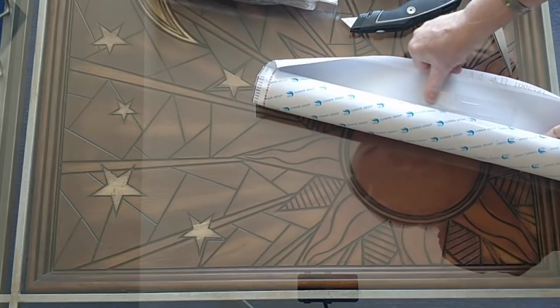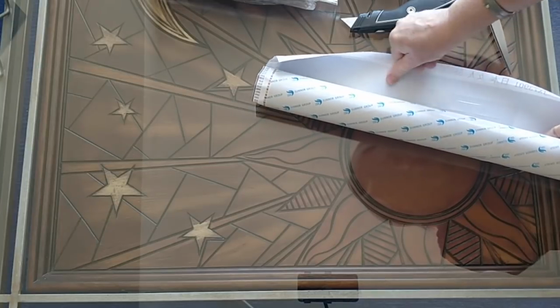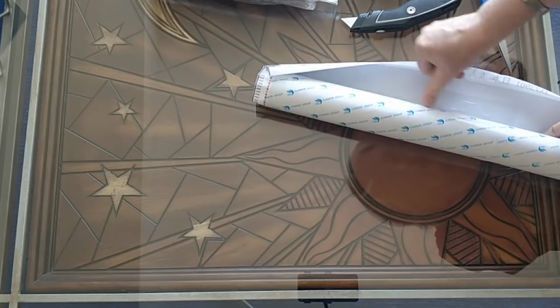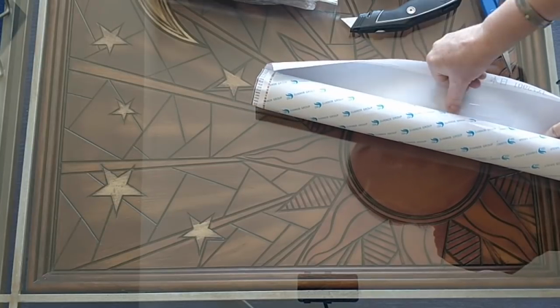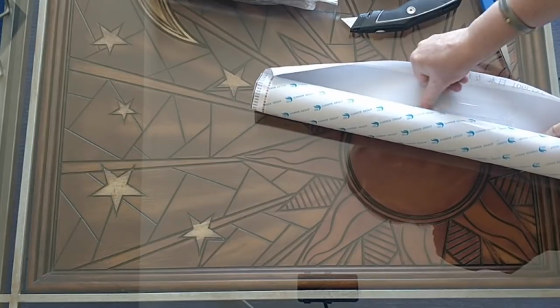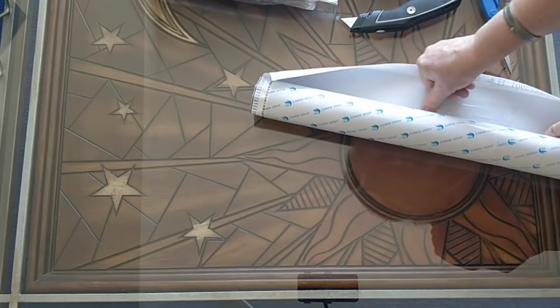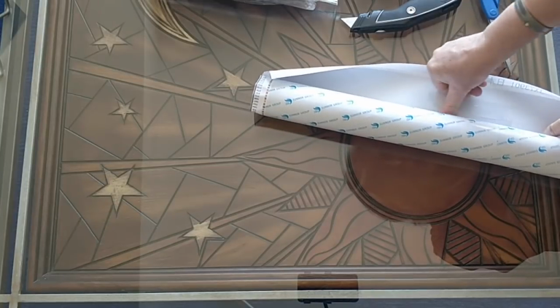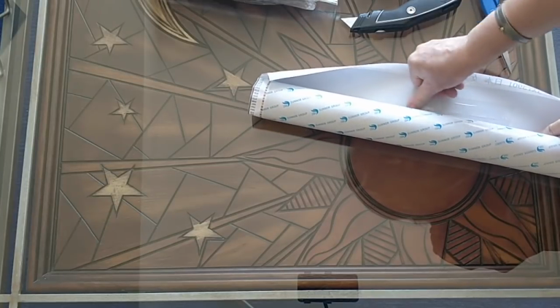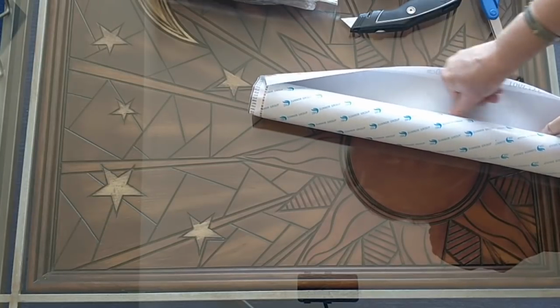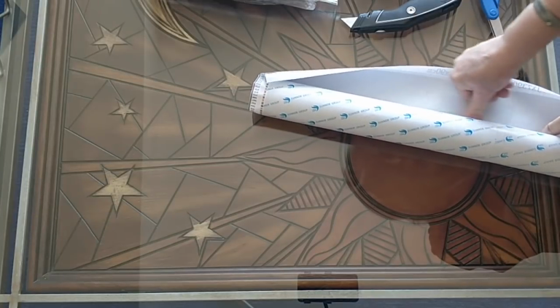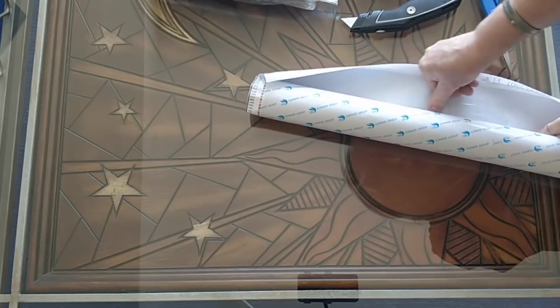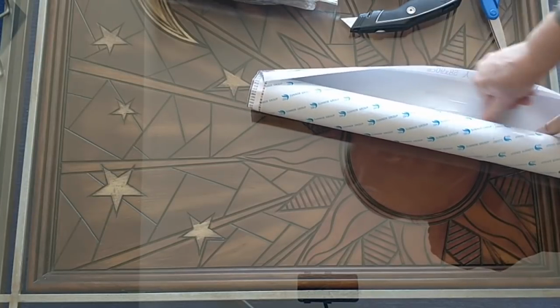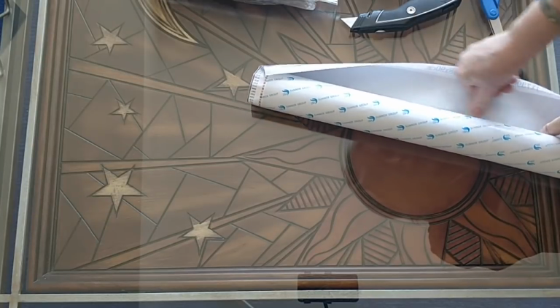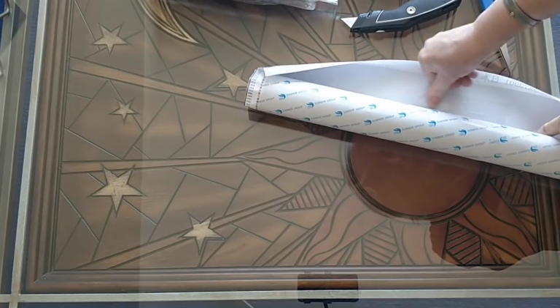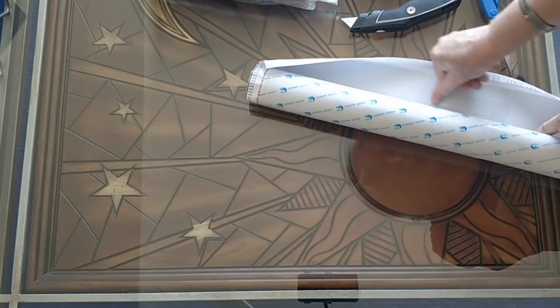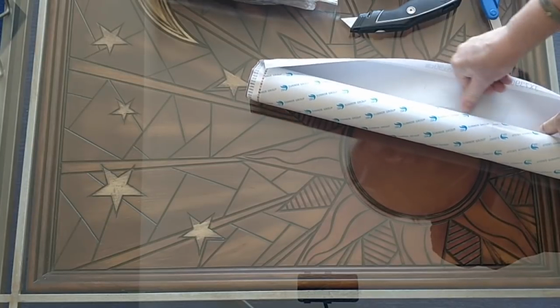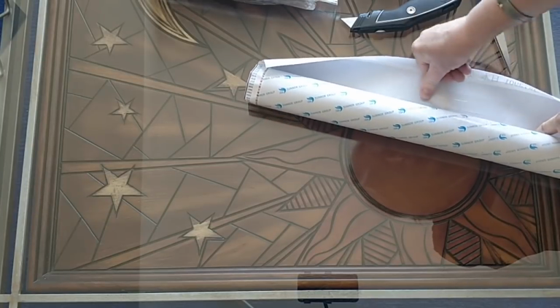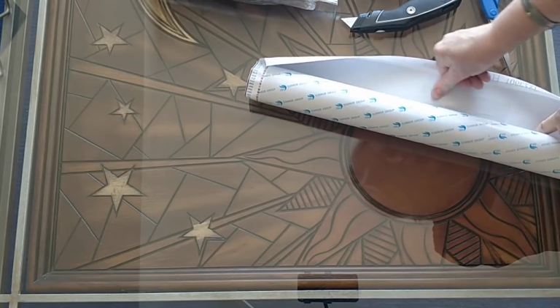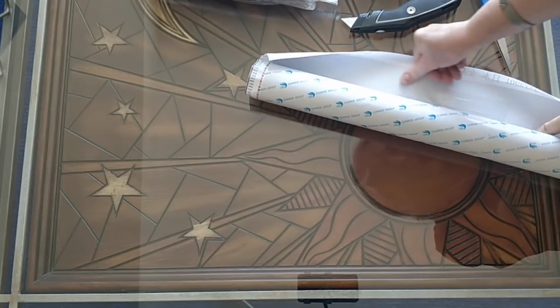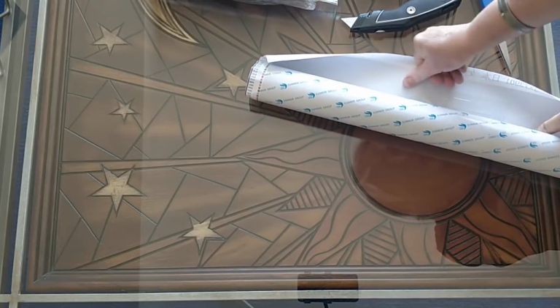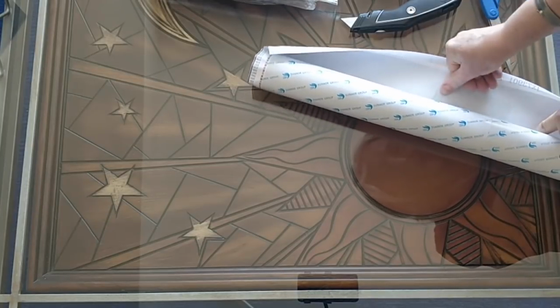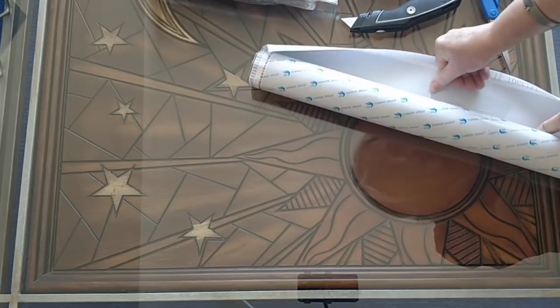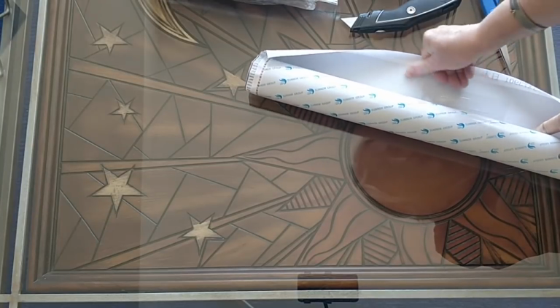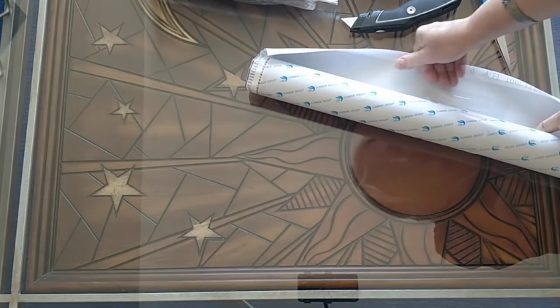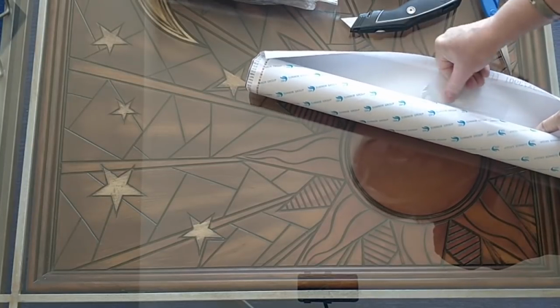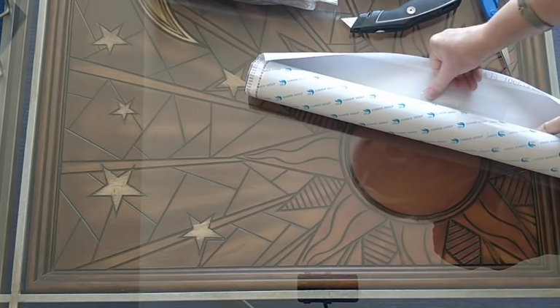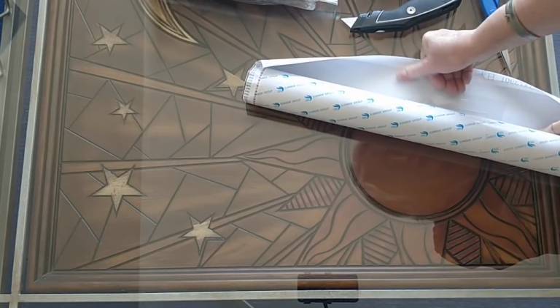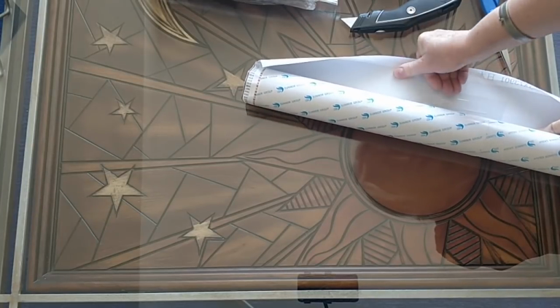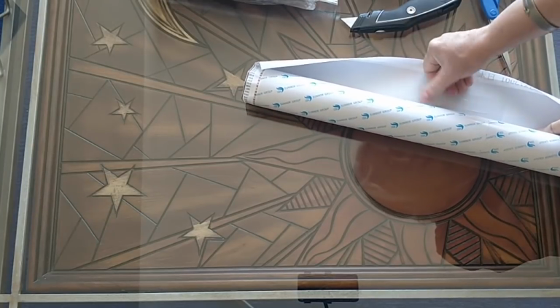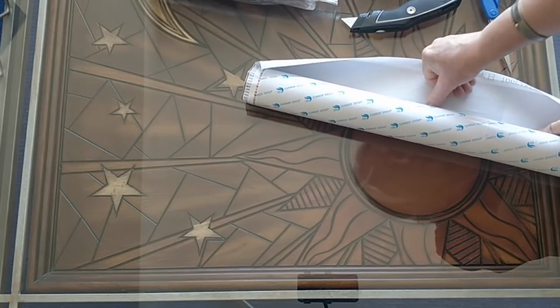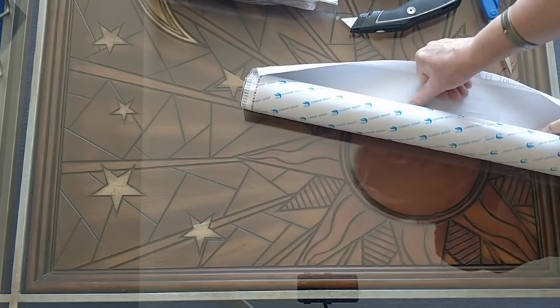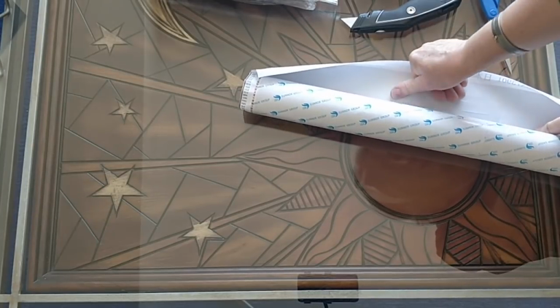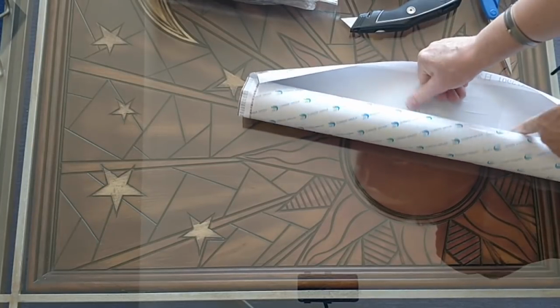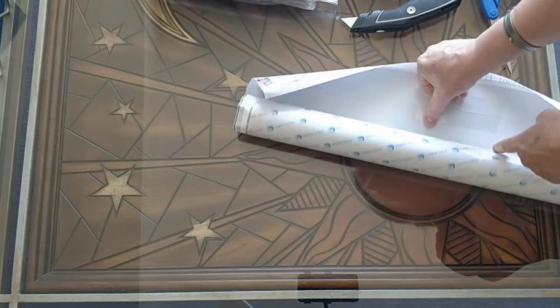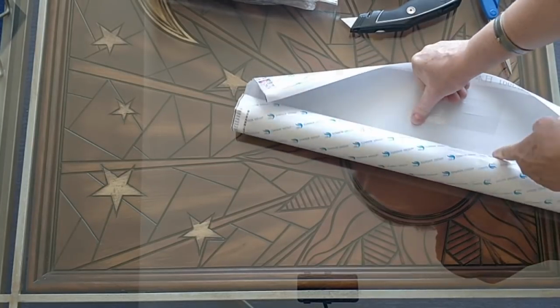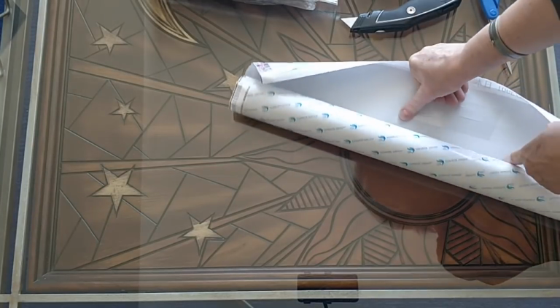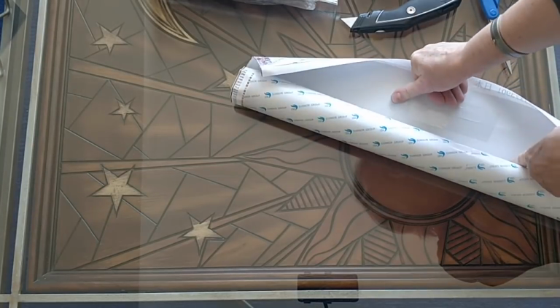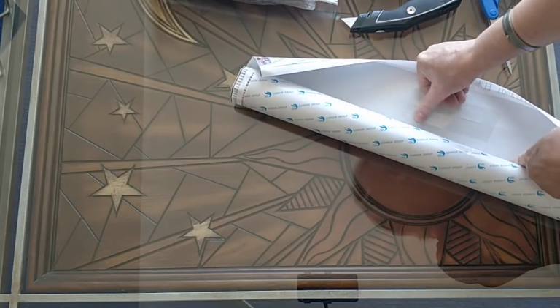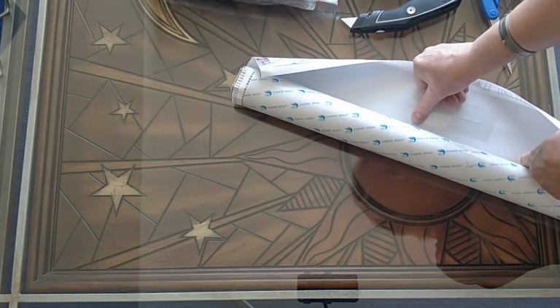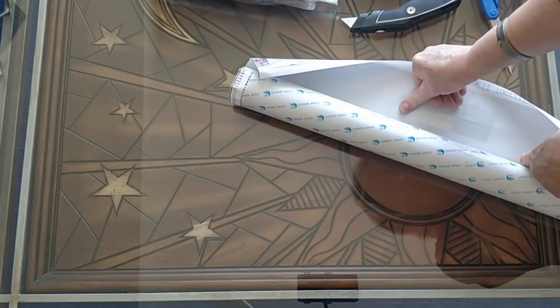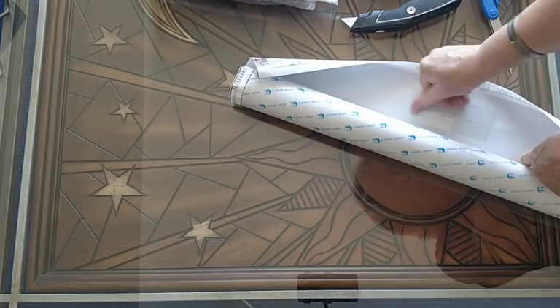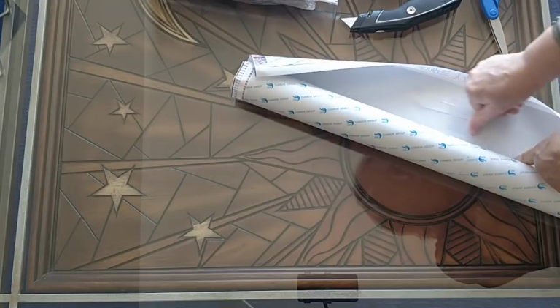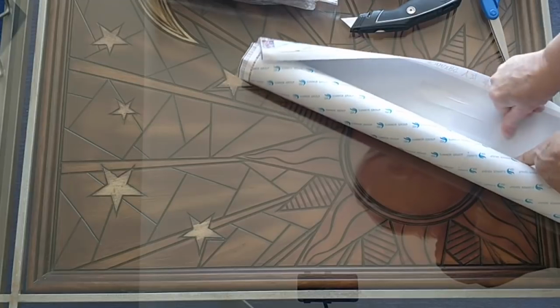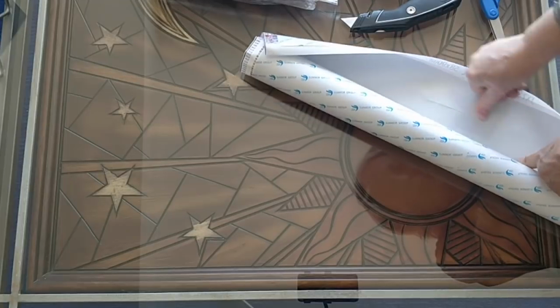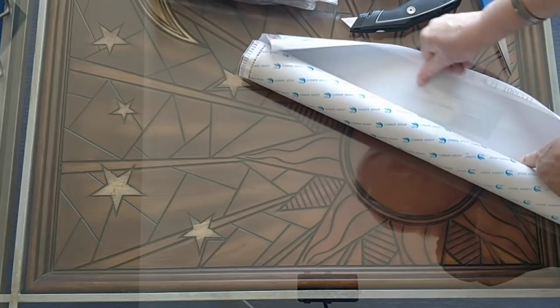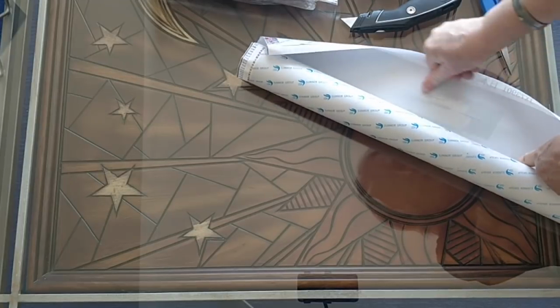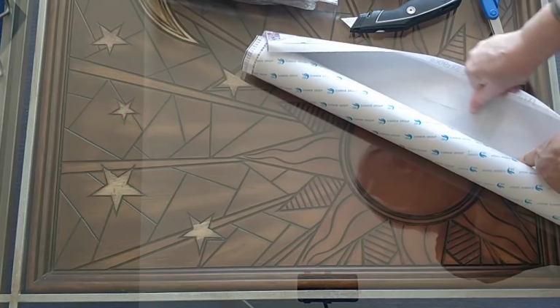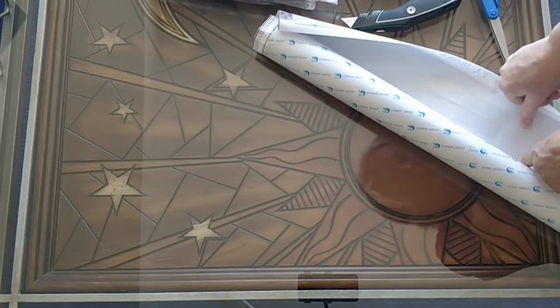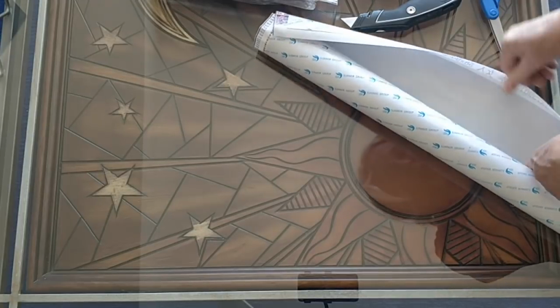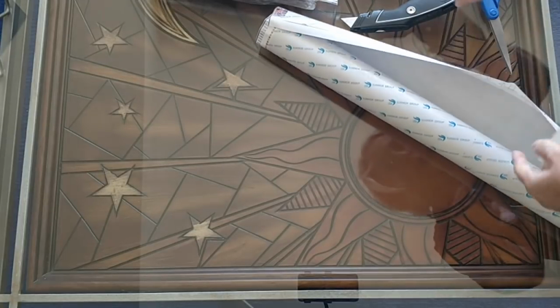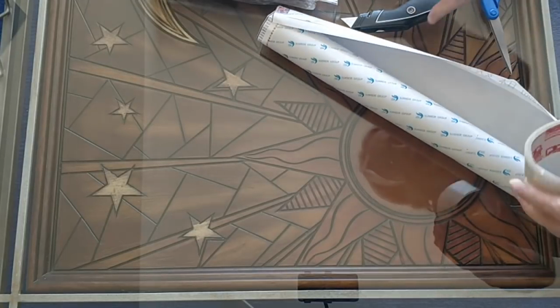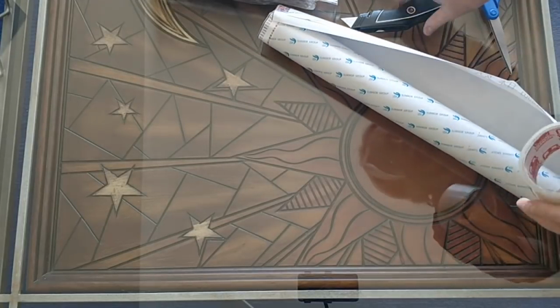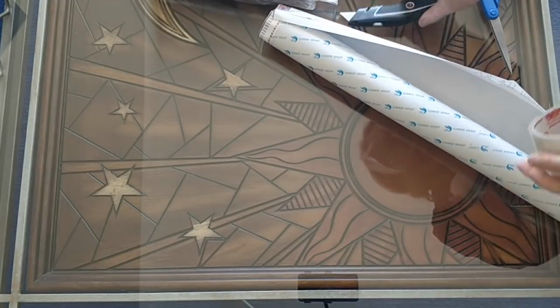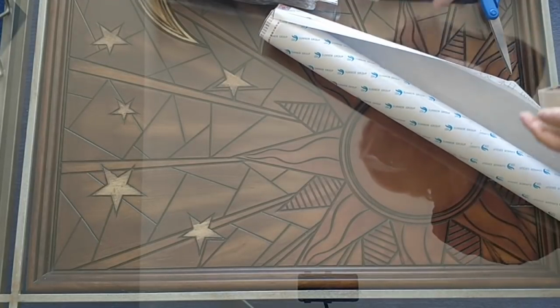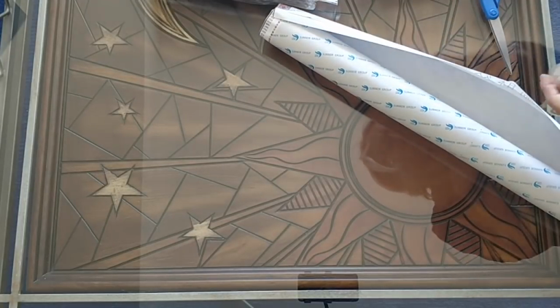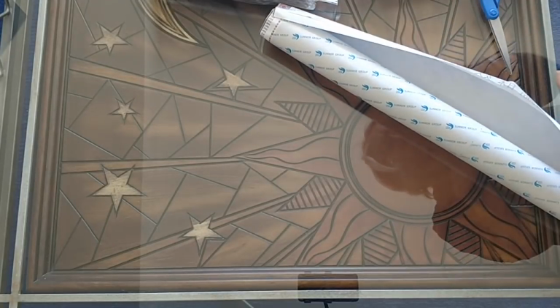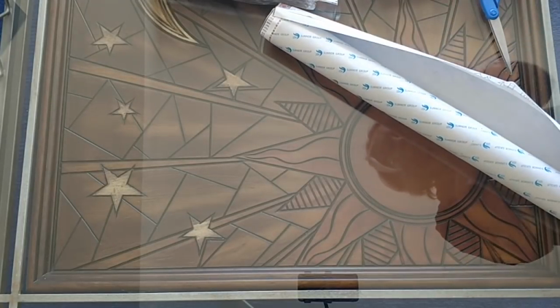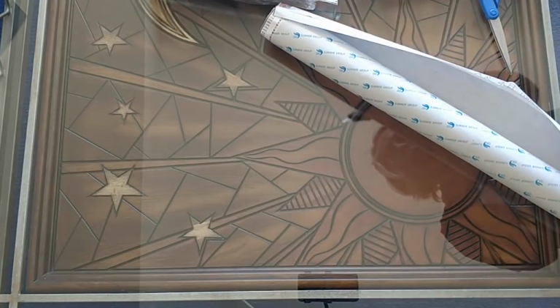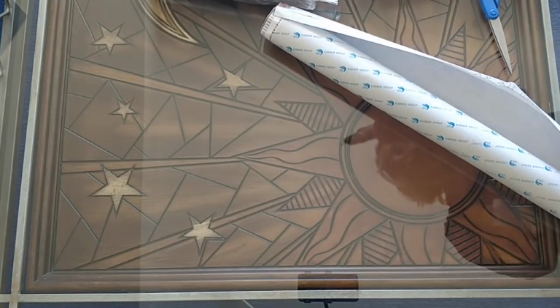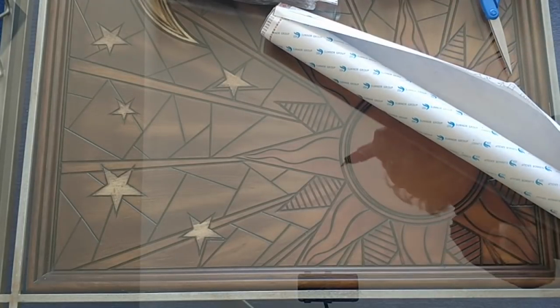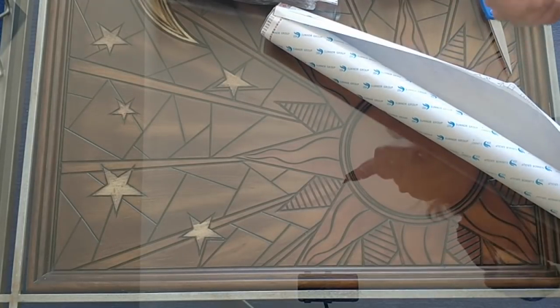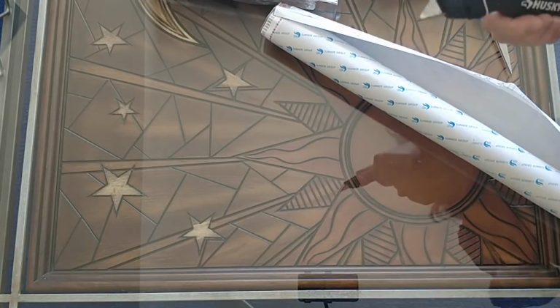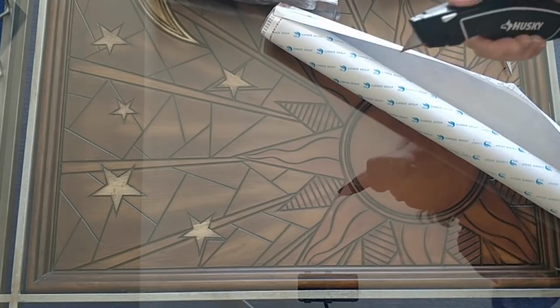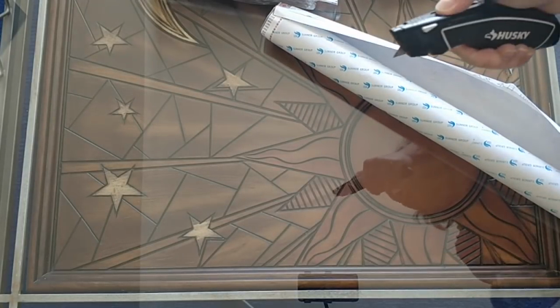I'll just pull this tape off before I mount the picture, because this one is definitely going to be framed. It's not adhering too well there, but I don't care. It'll be good enough.